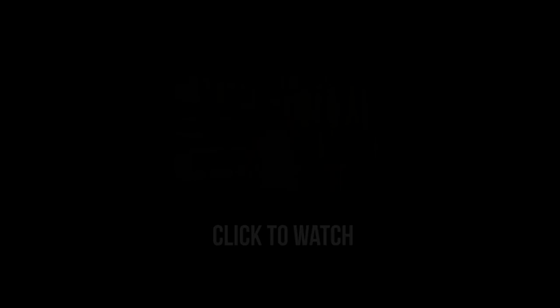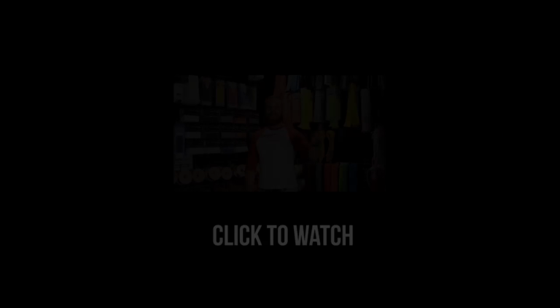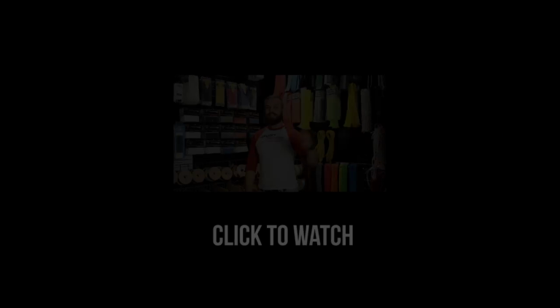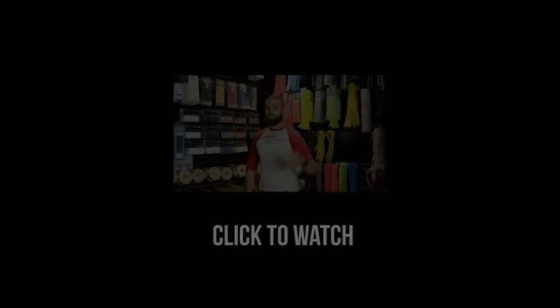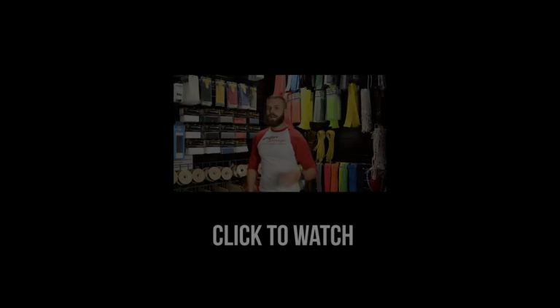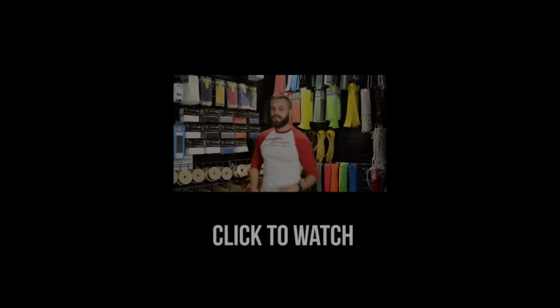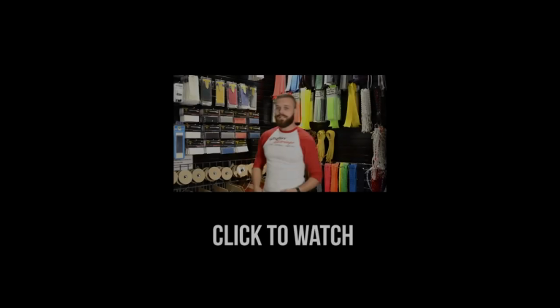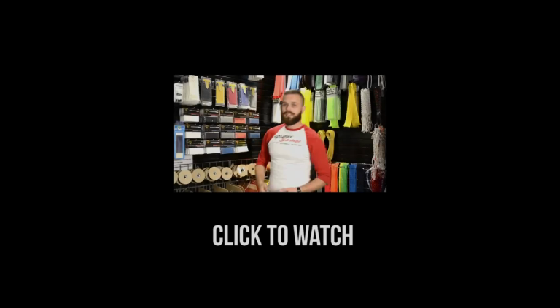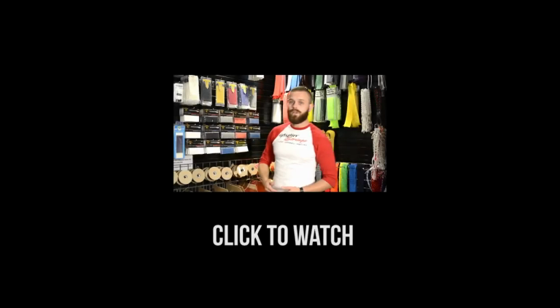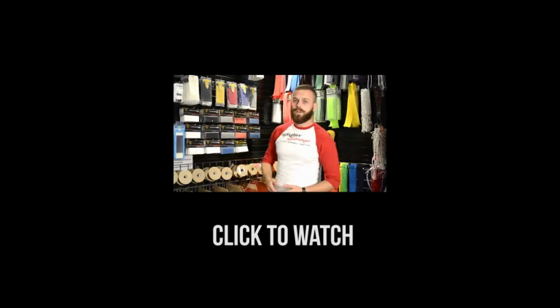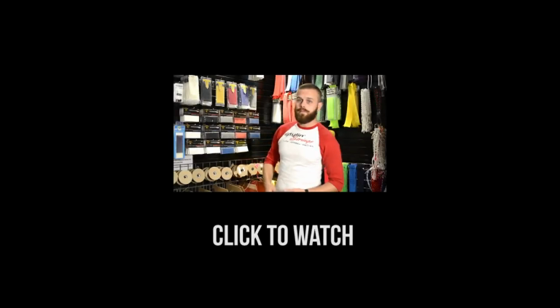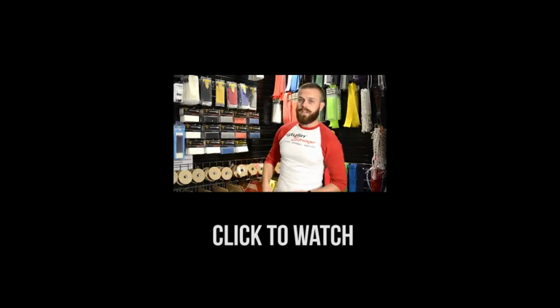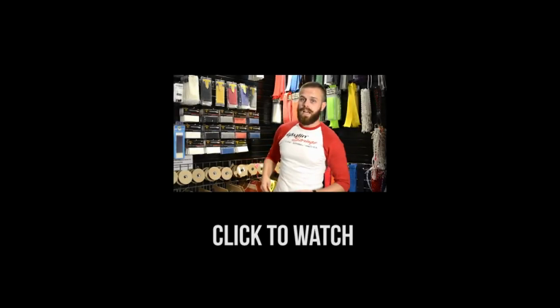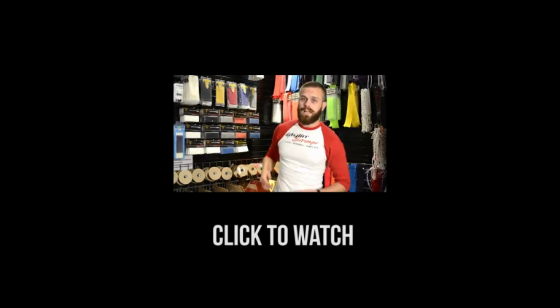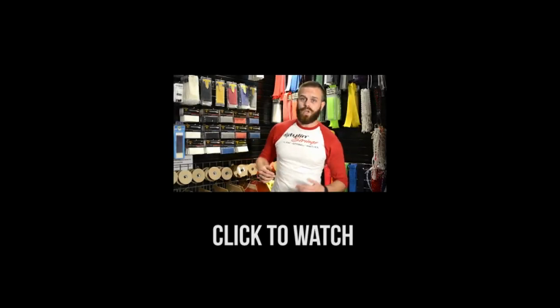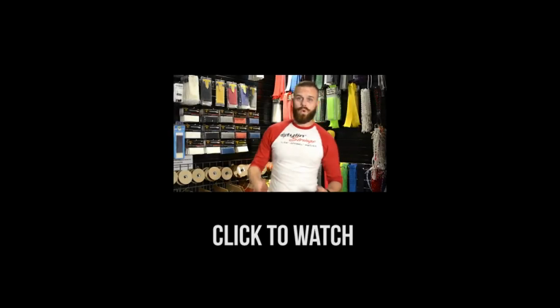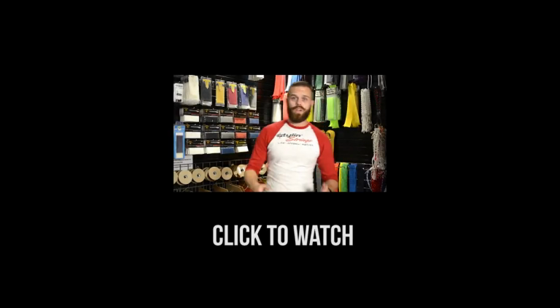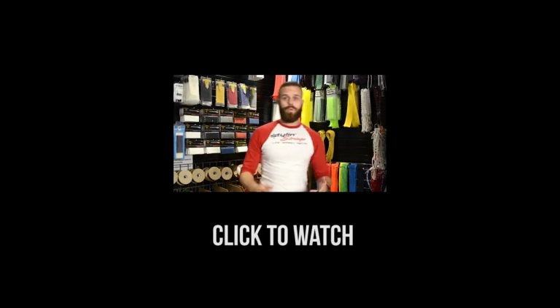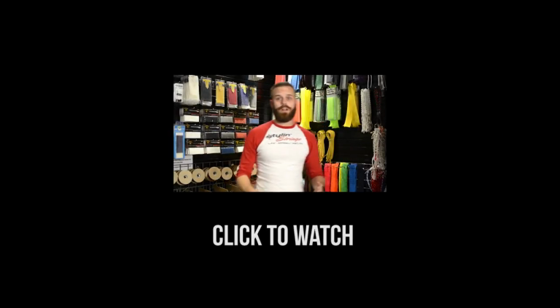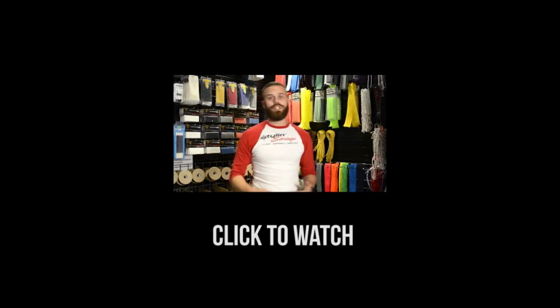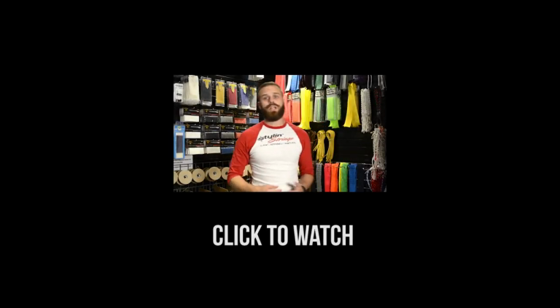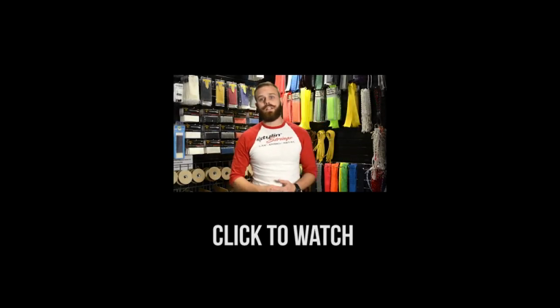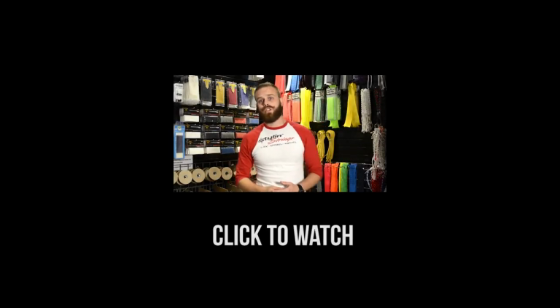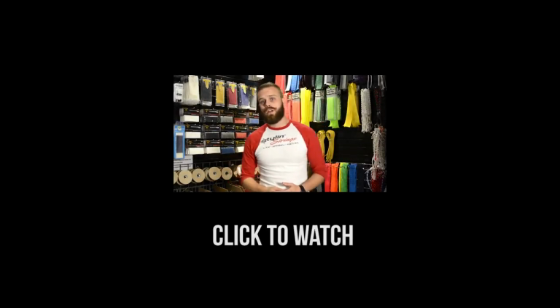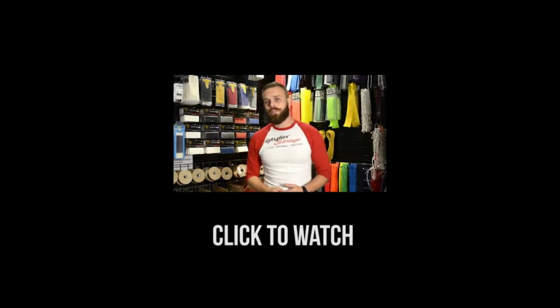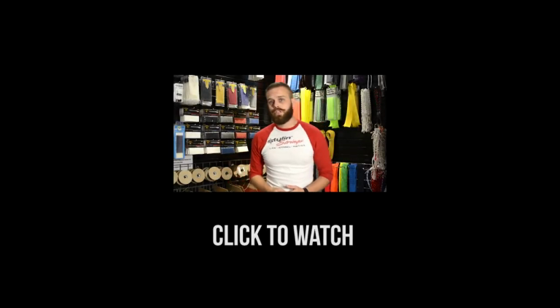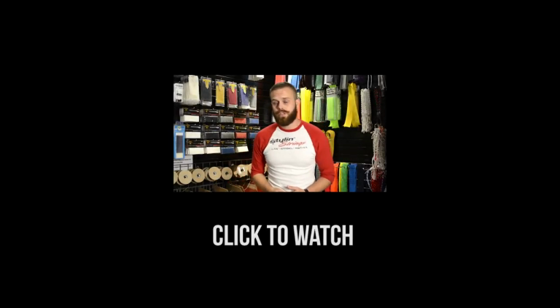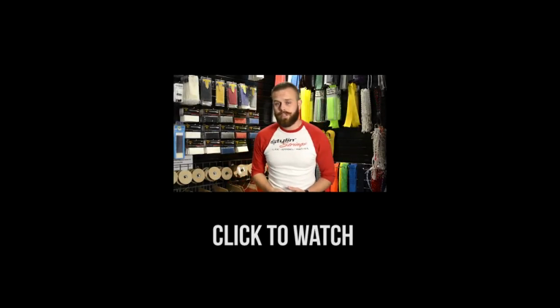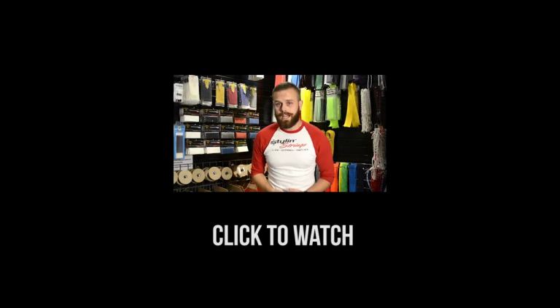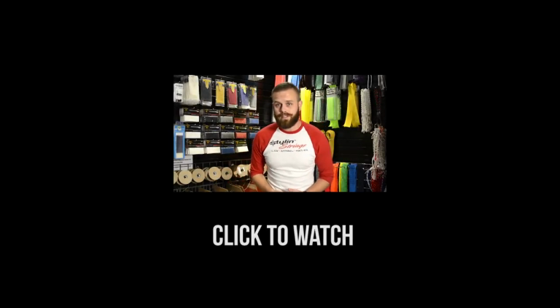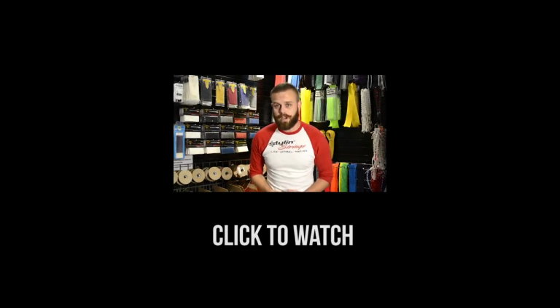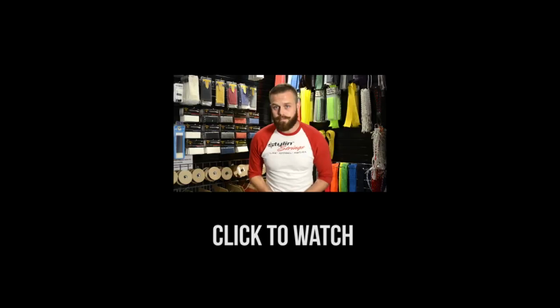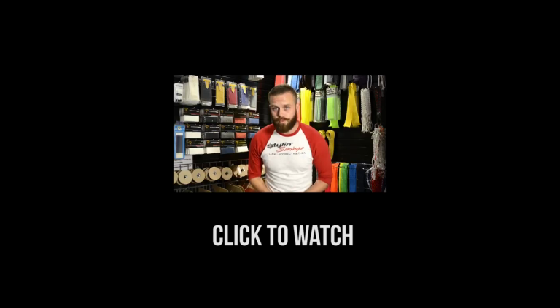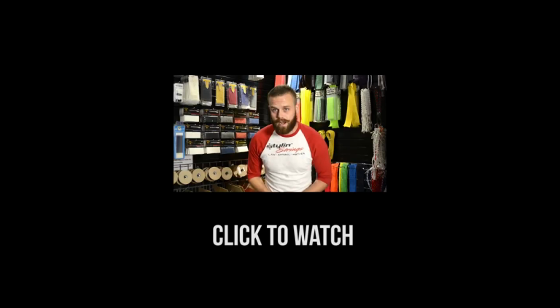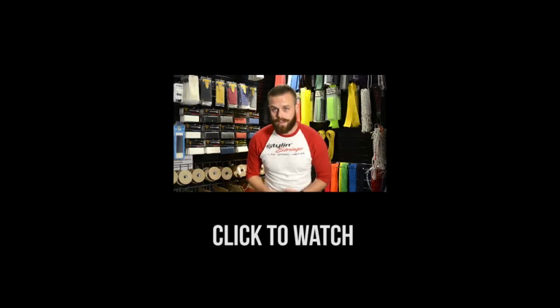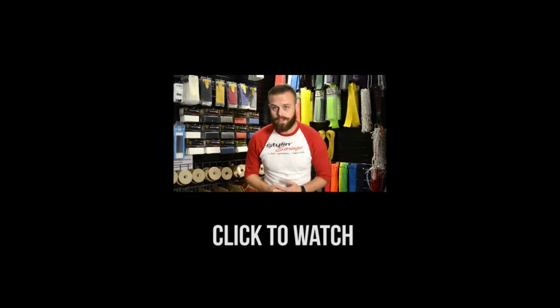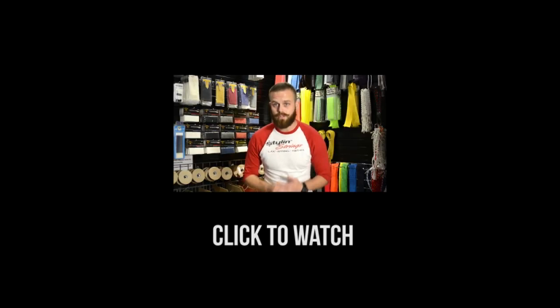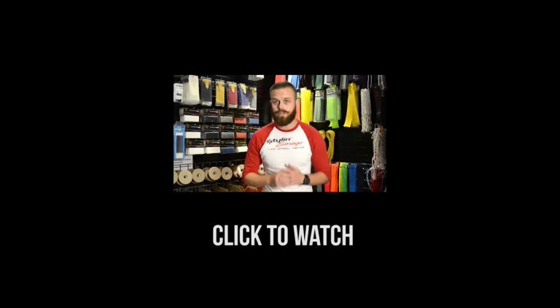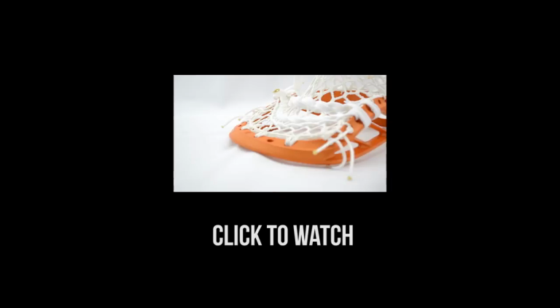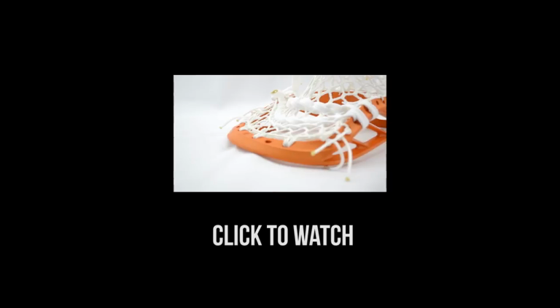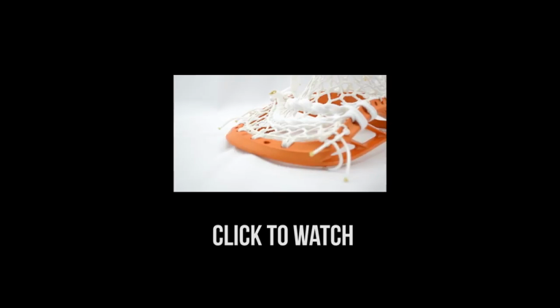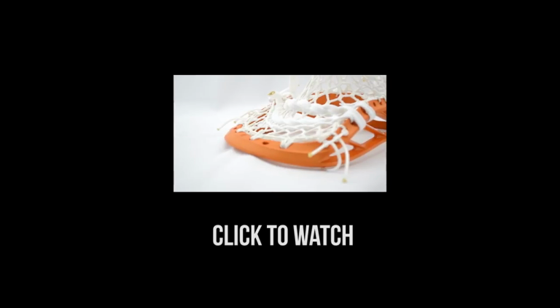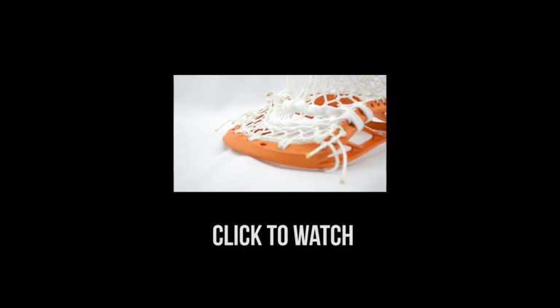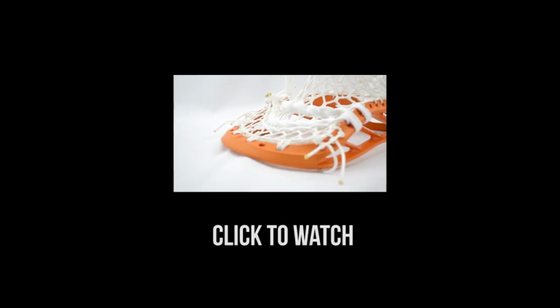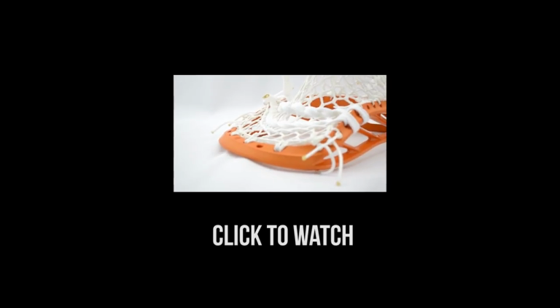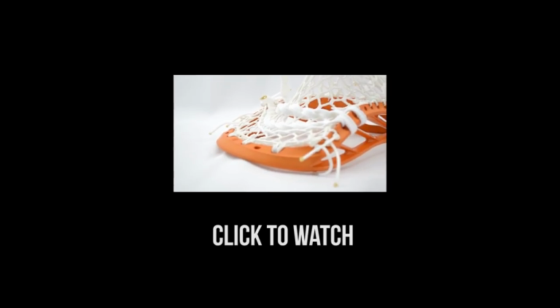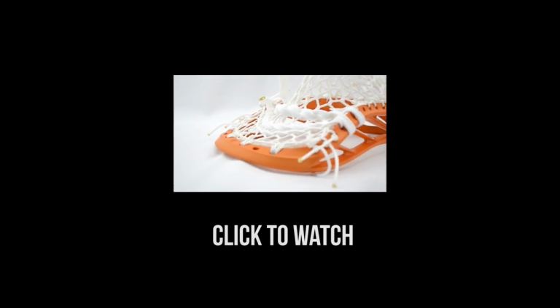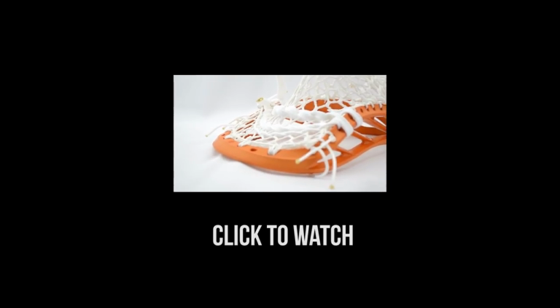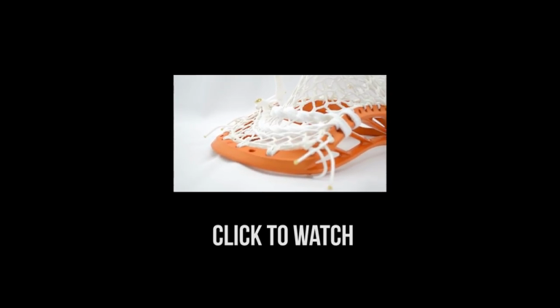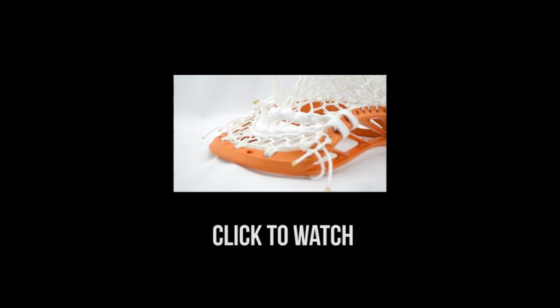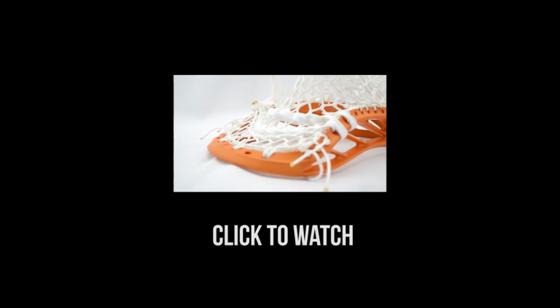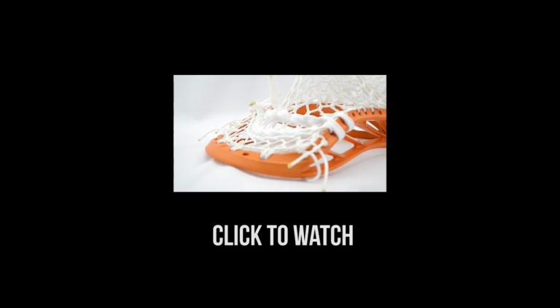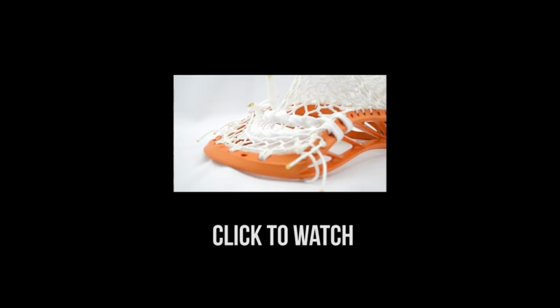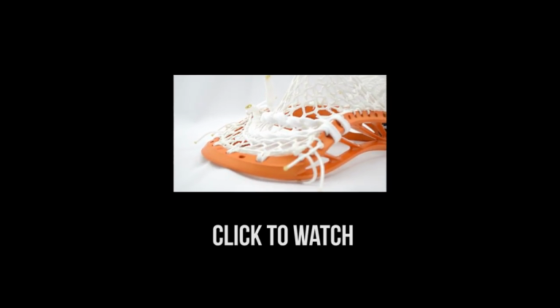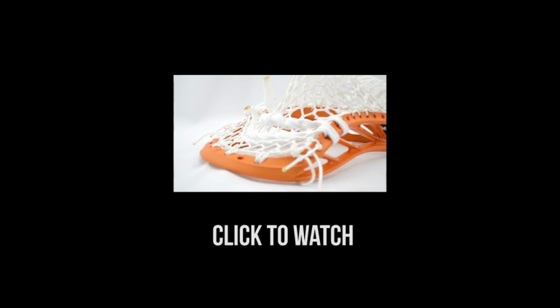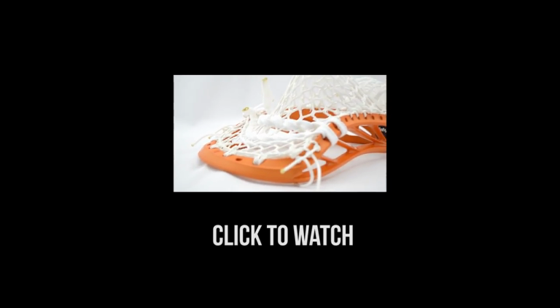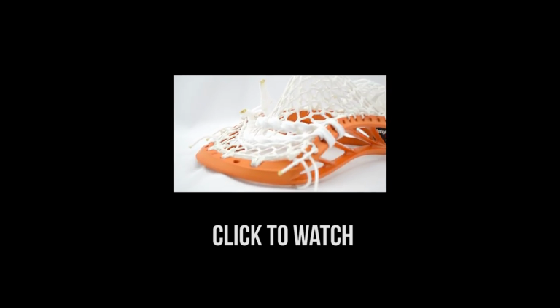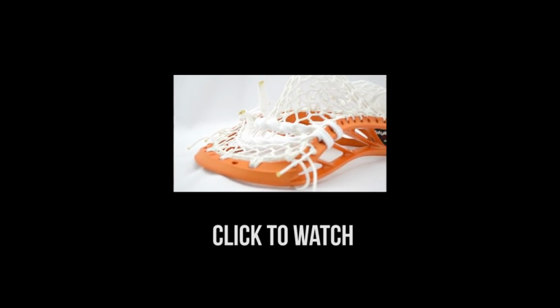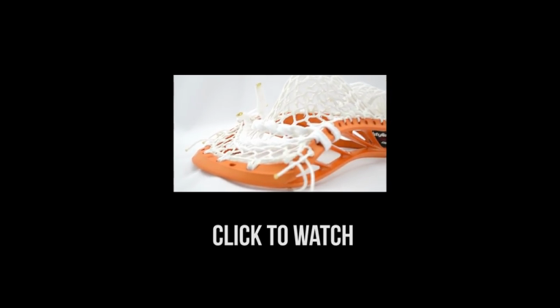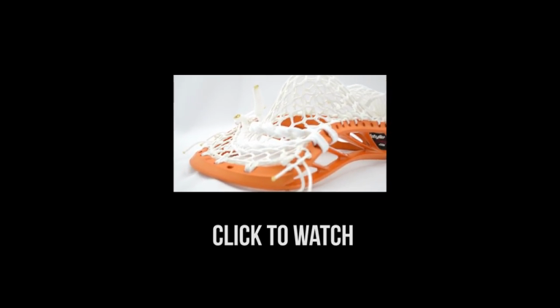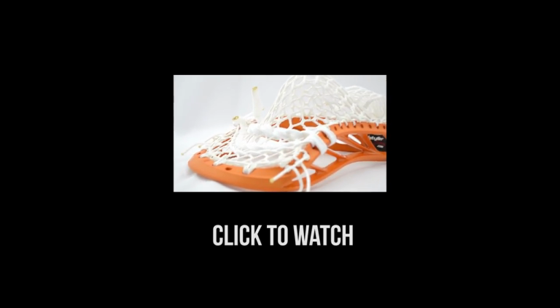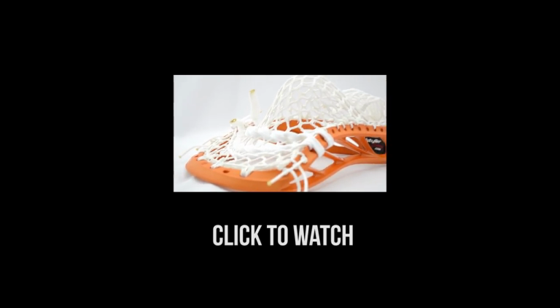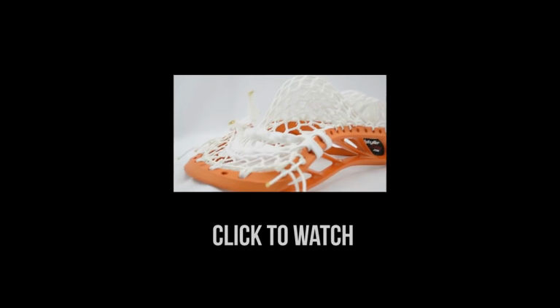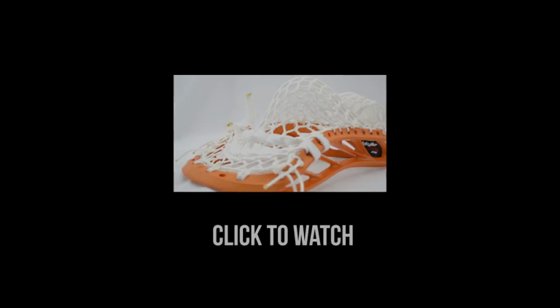Hey everybody, this is going to be a quick one-shot show to show you guys our brand new Sniper Pocket. I'm going to hand this off to T-Bird, but before I do, I do want to...